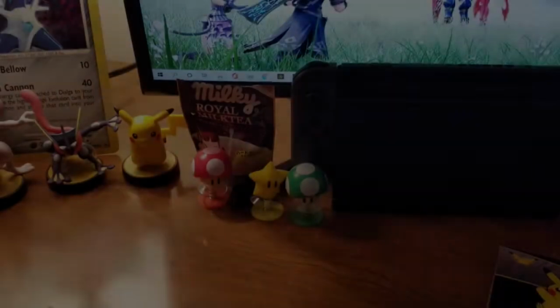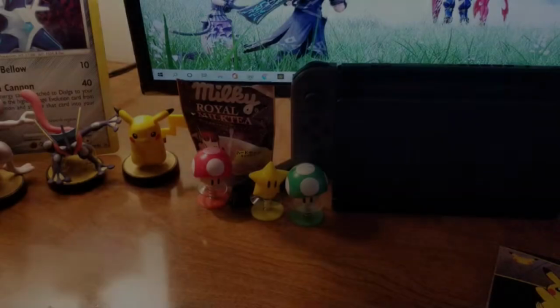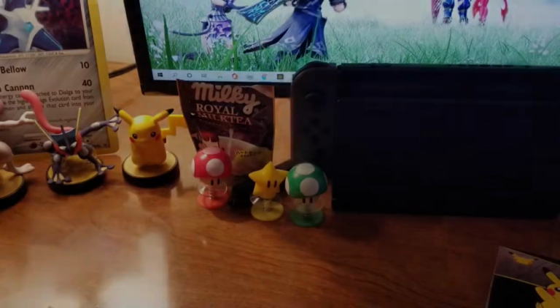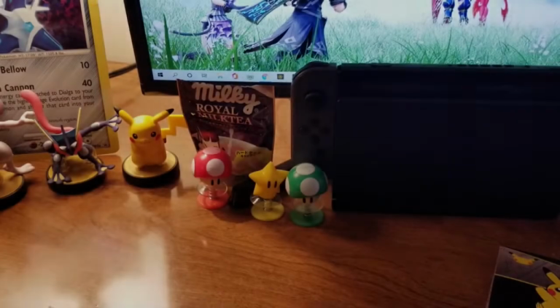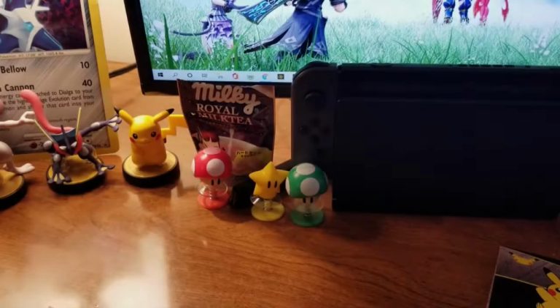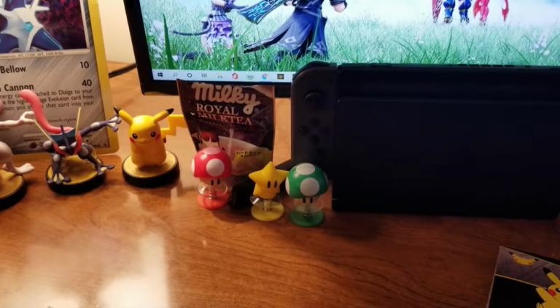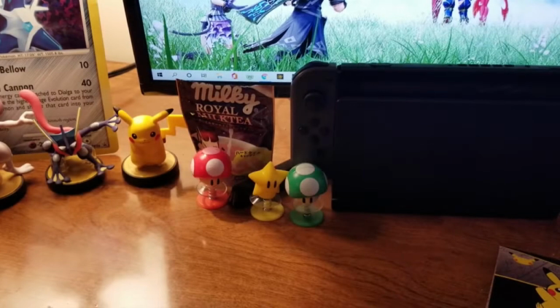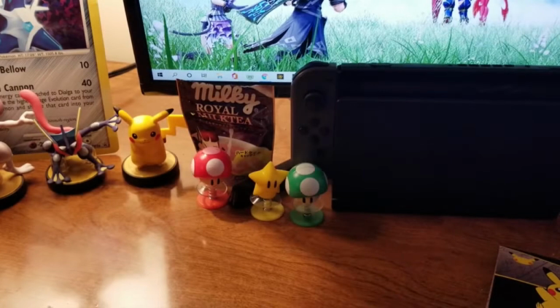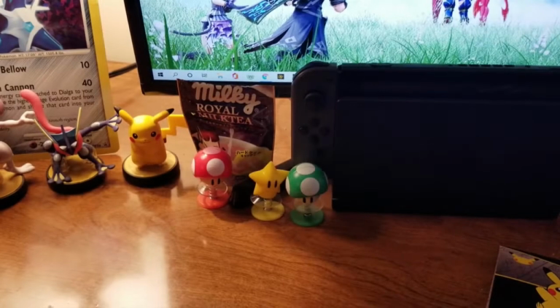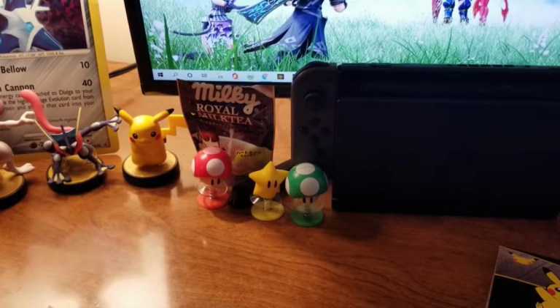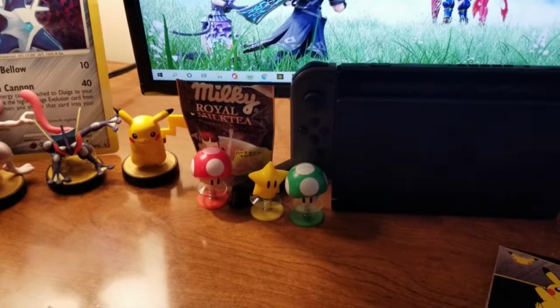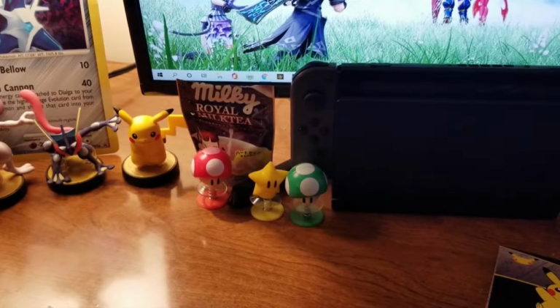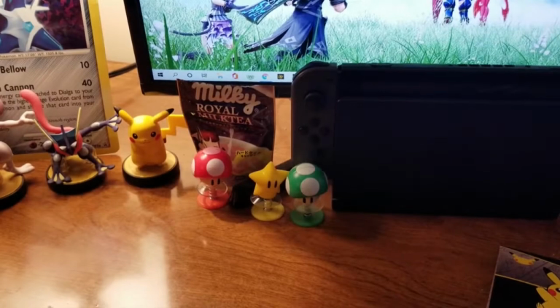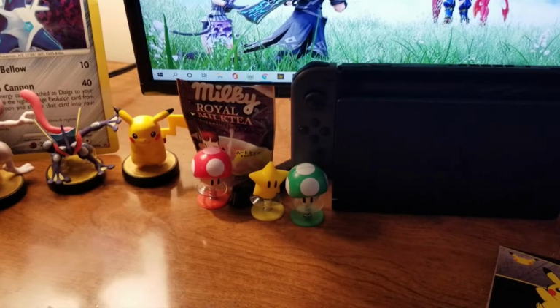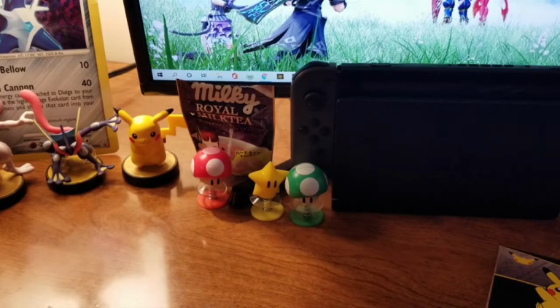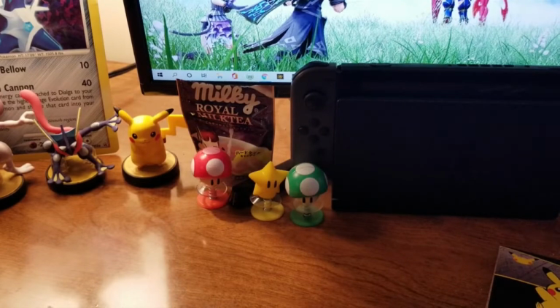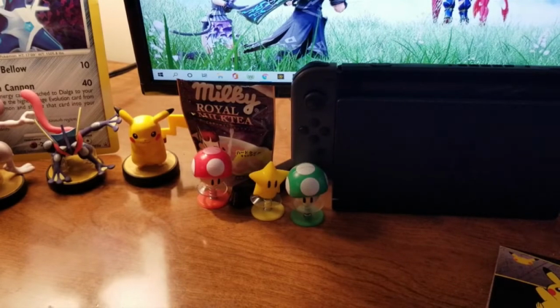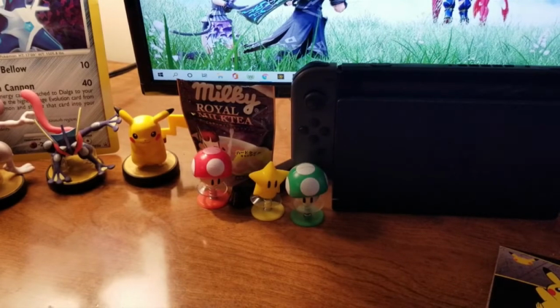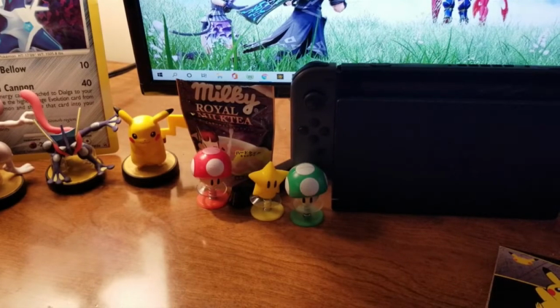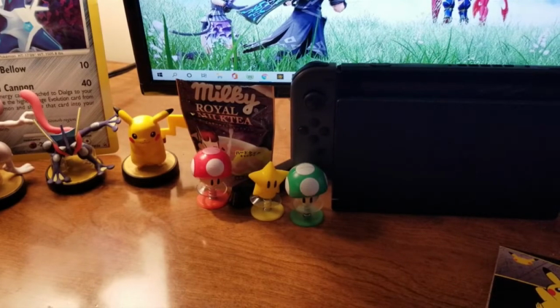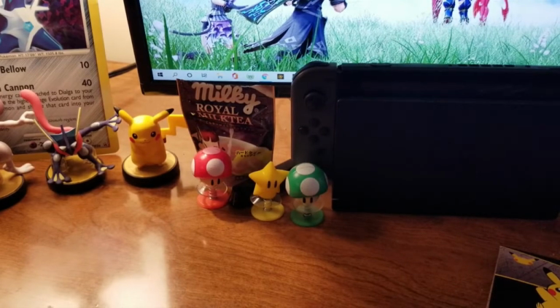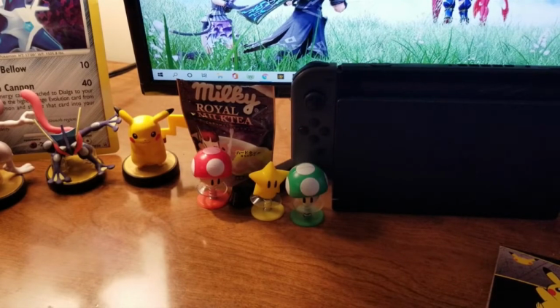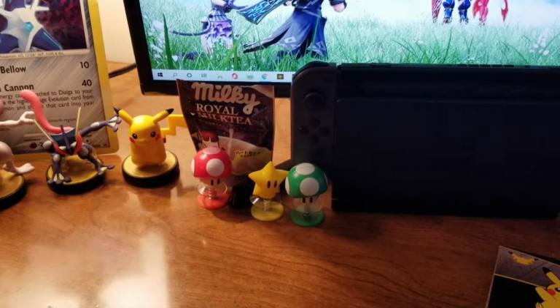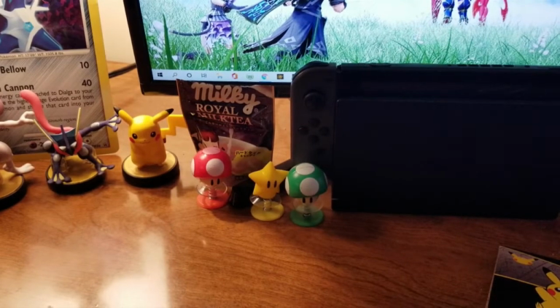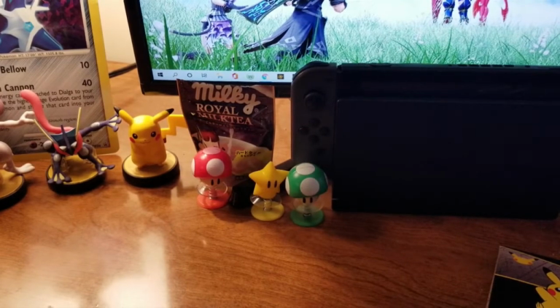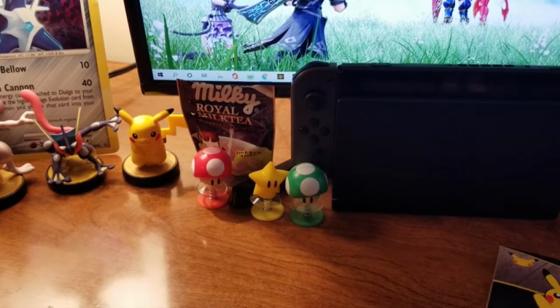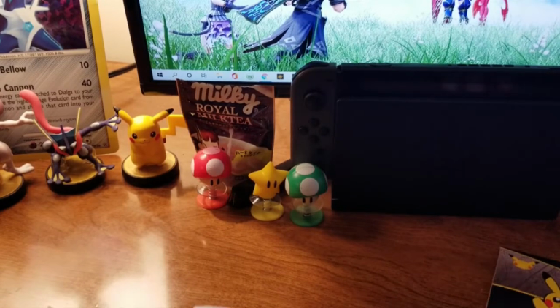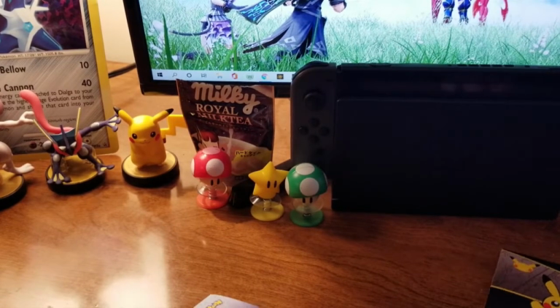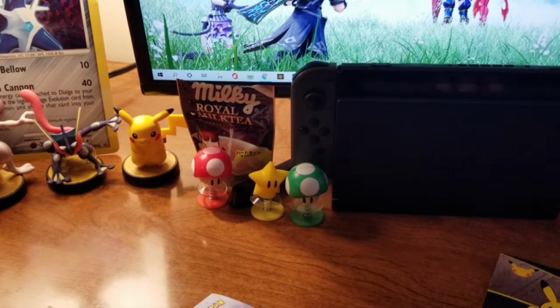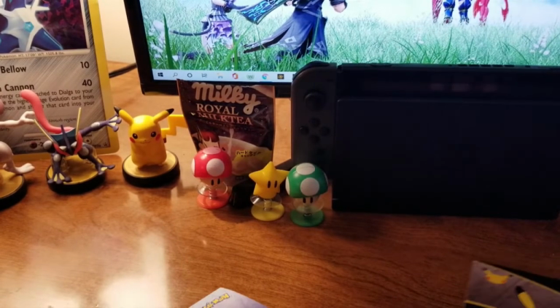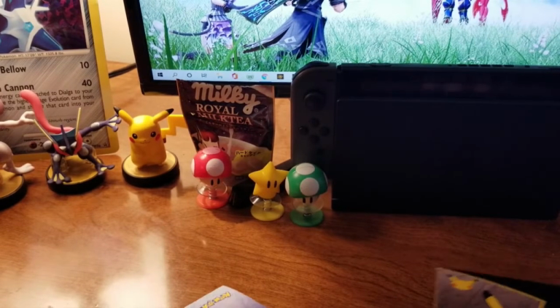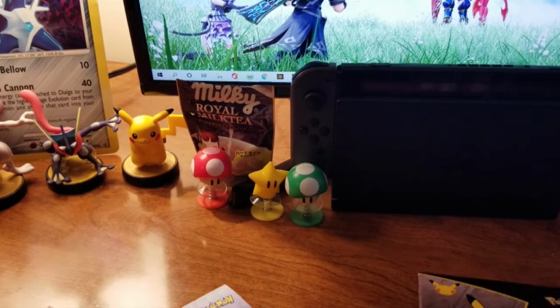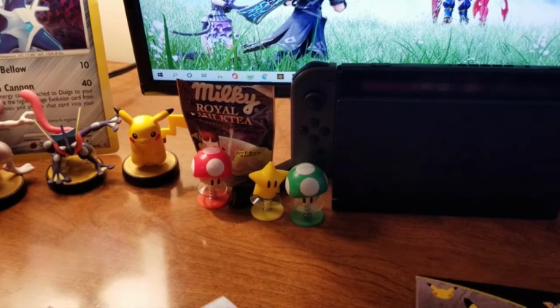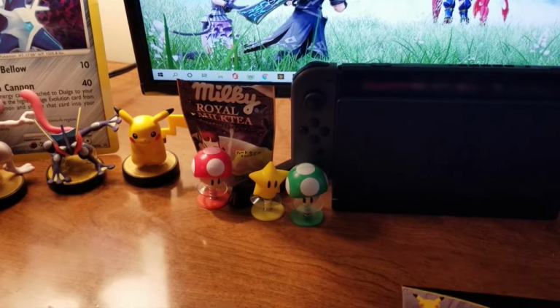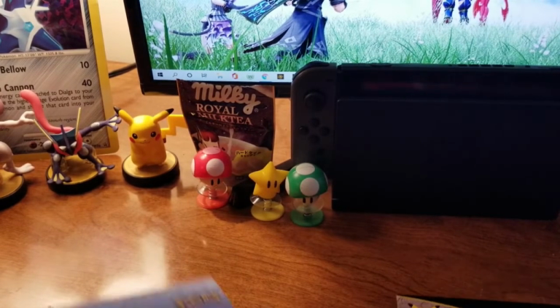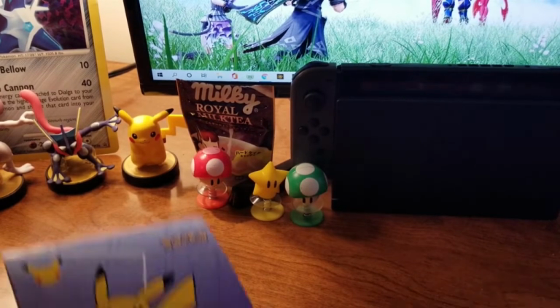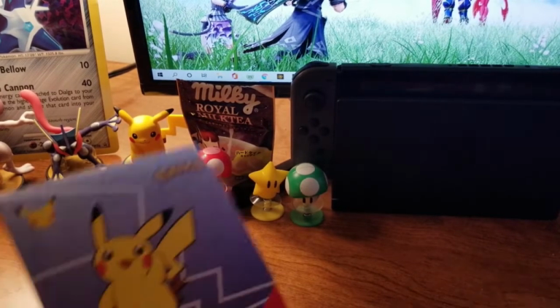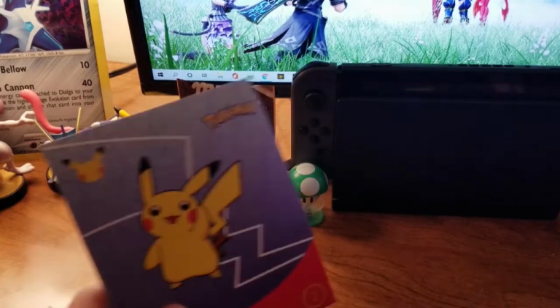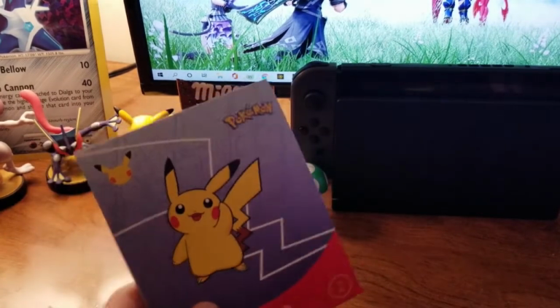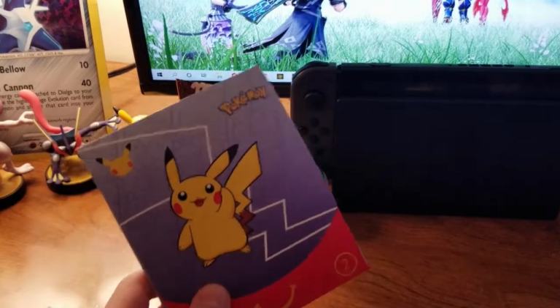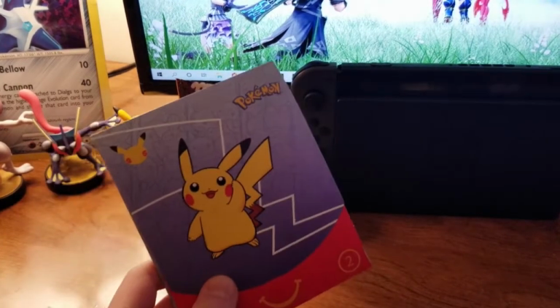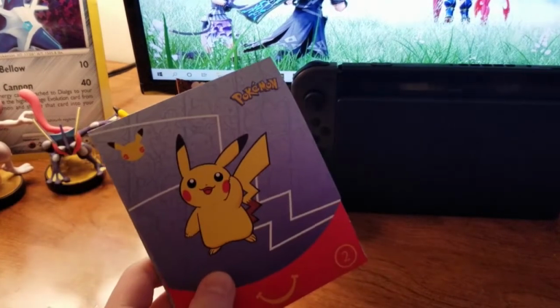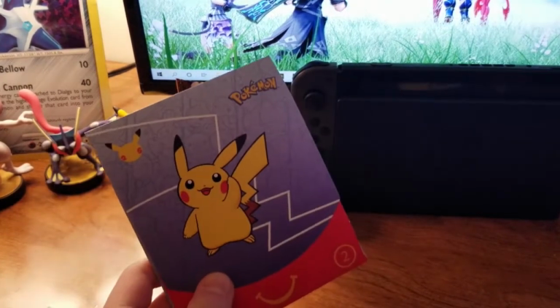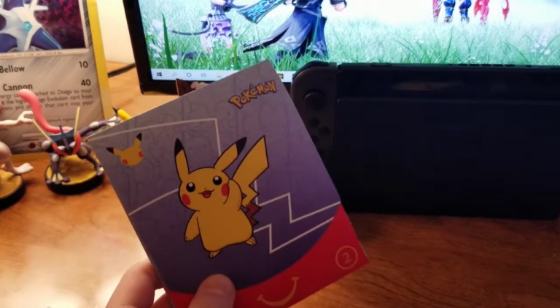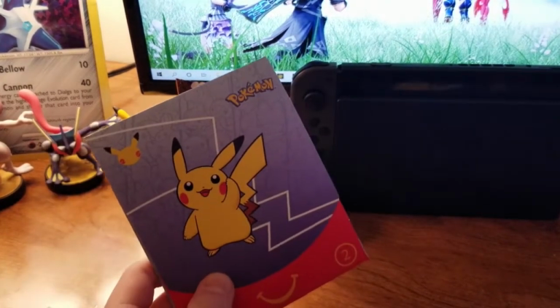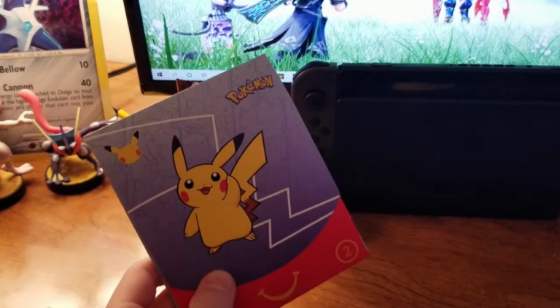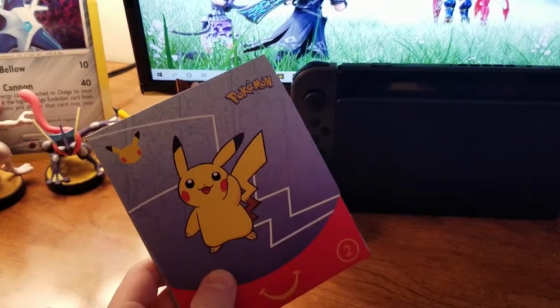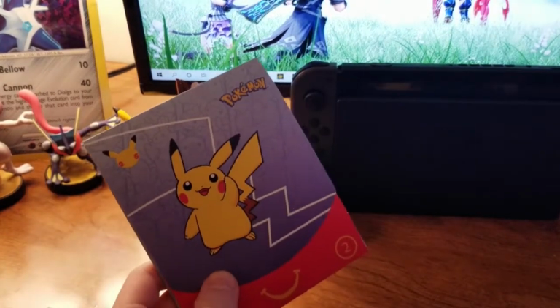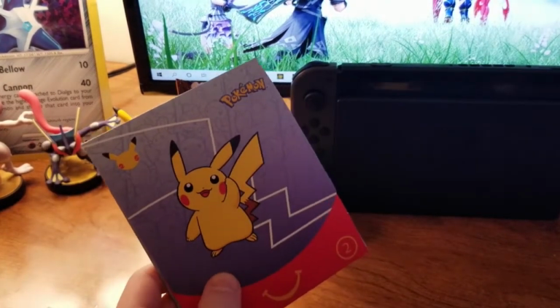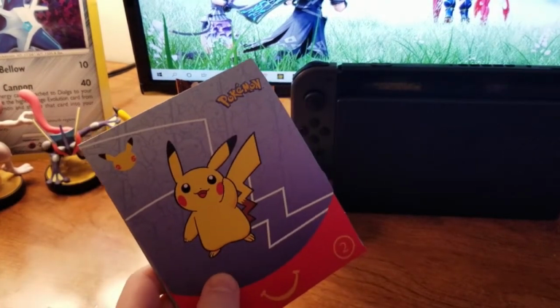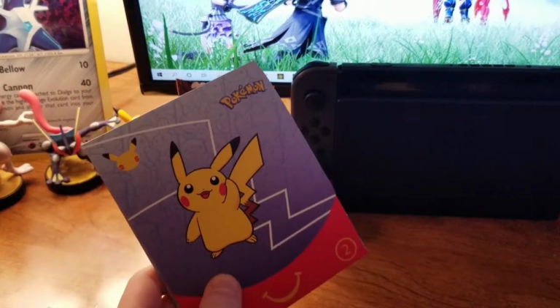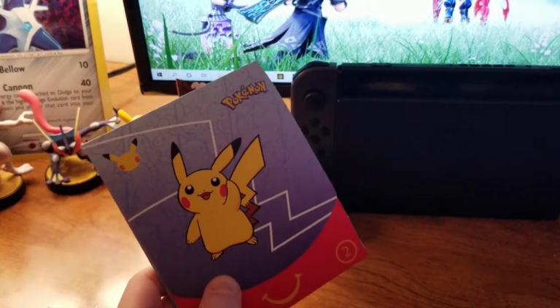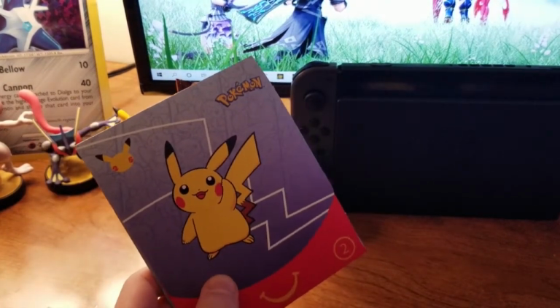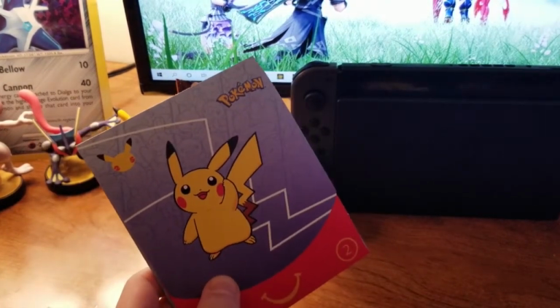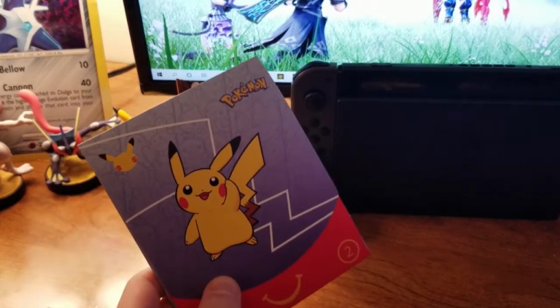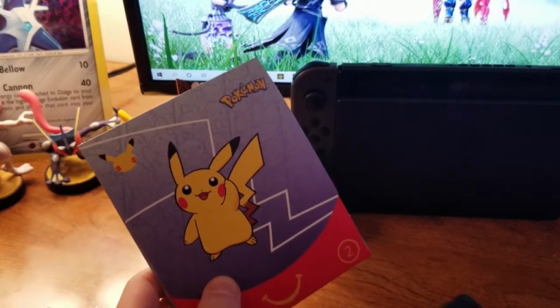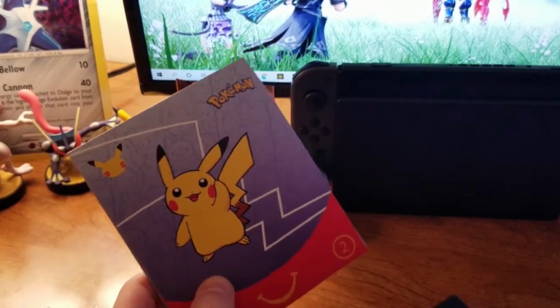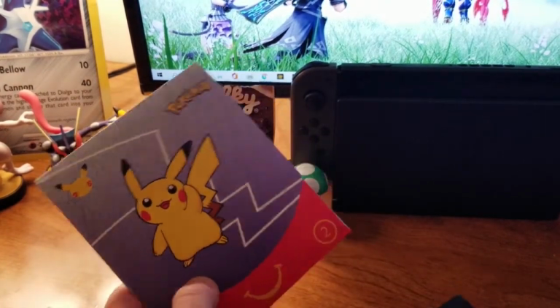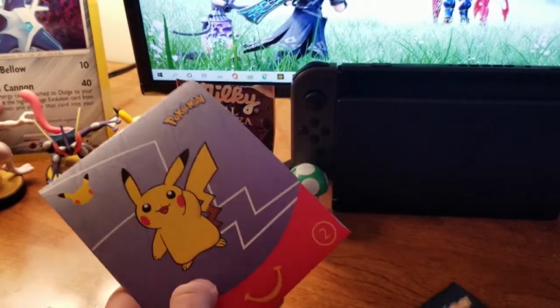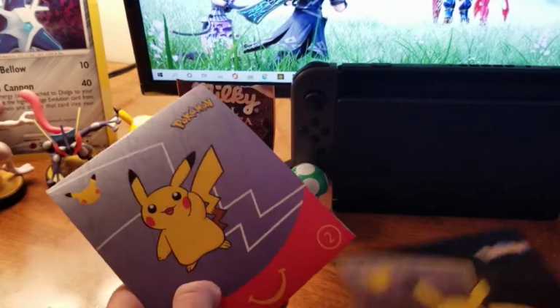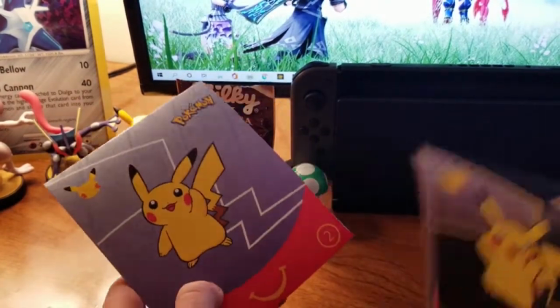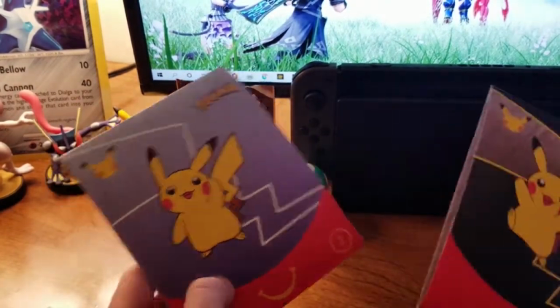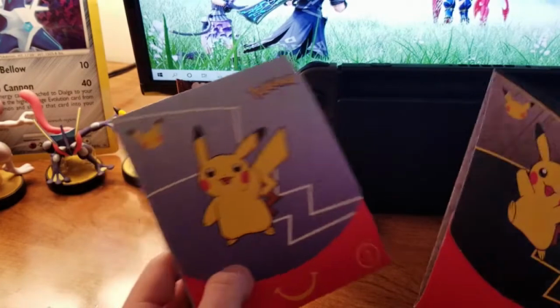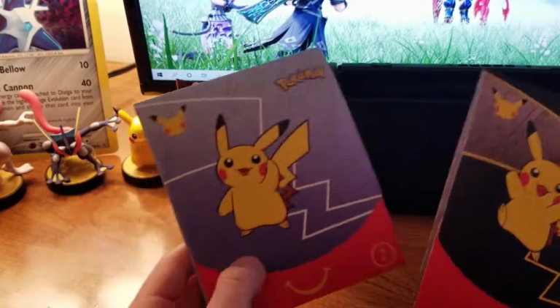Okay, and here we are in the pack opening section of the video. That was weird, I don't know why I said that like that.